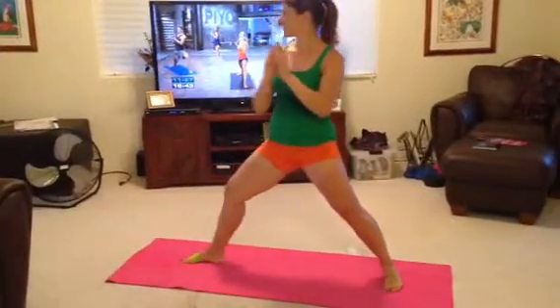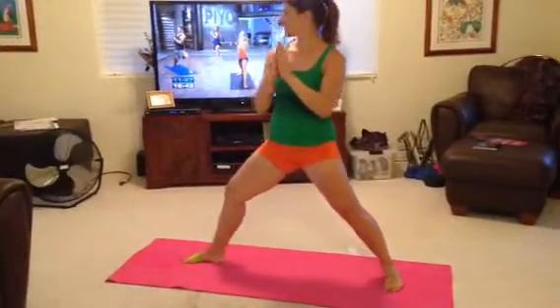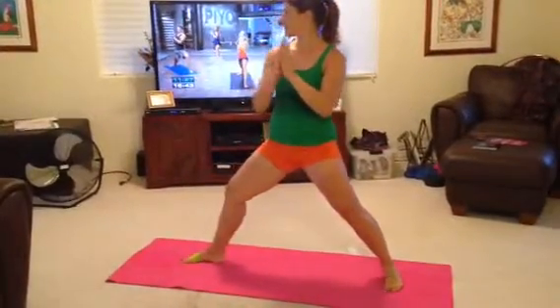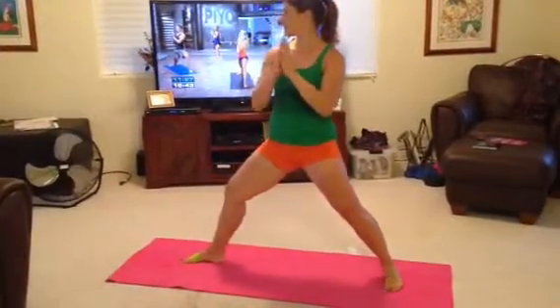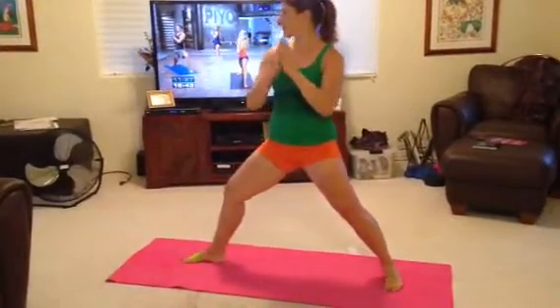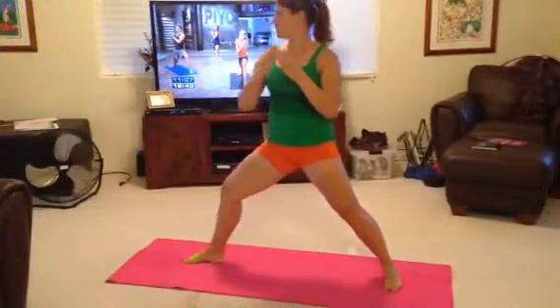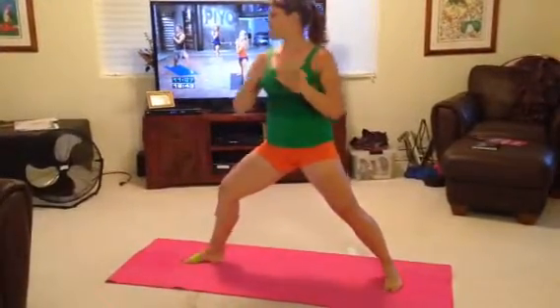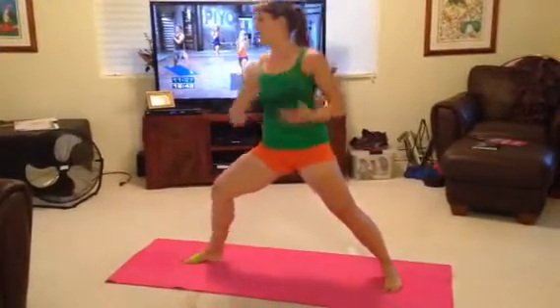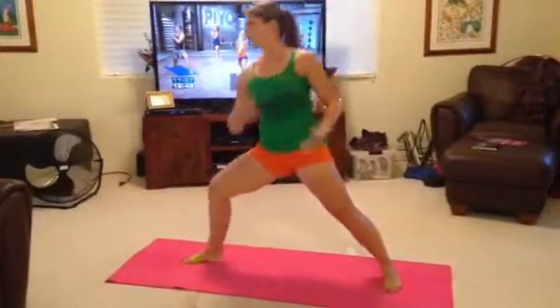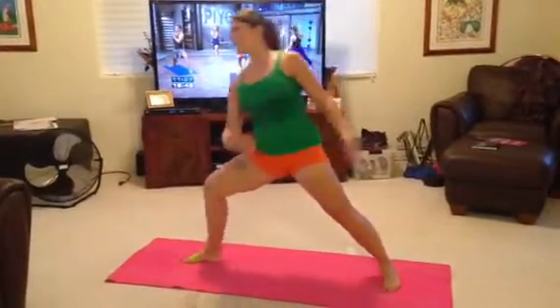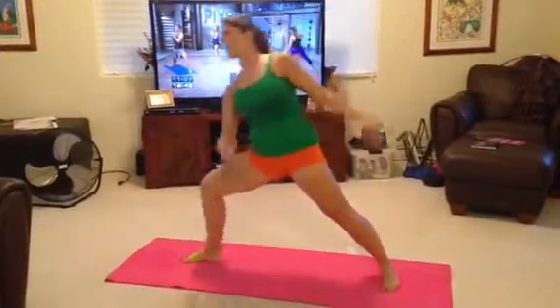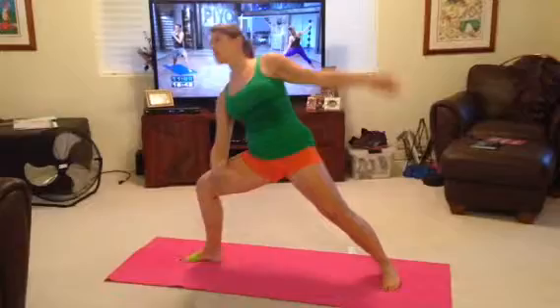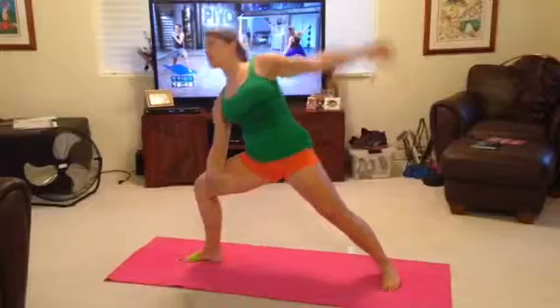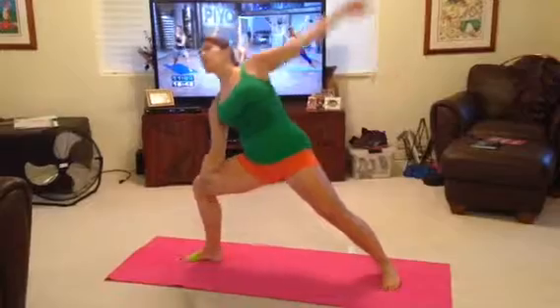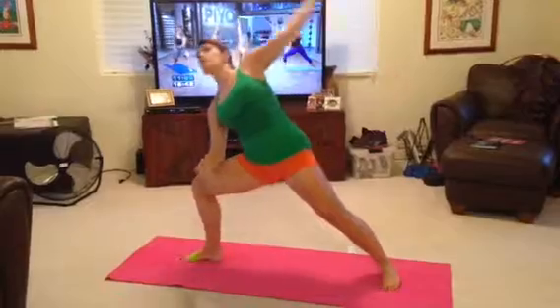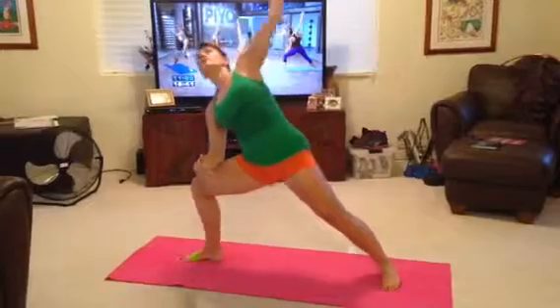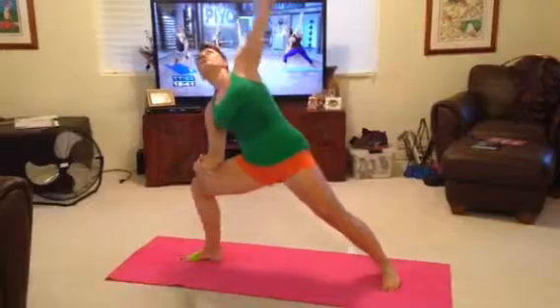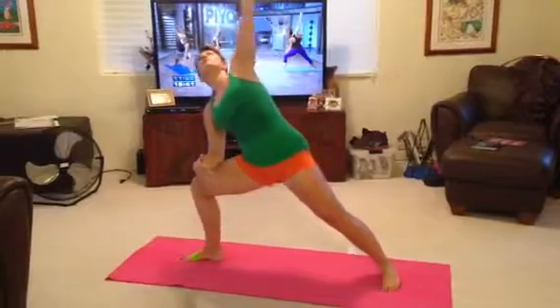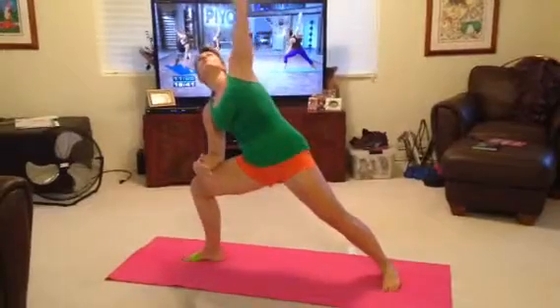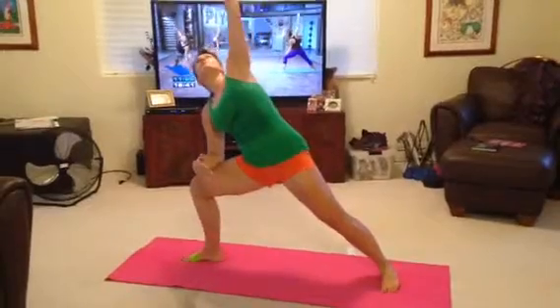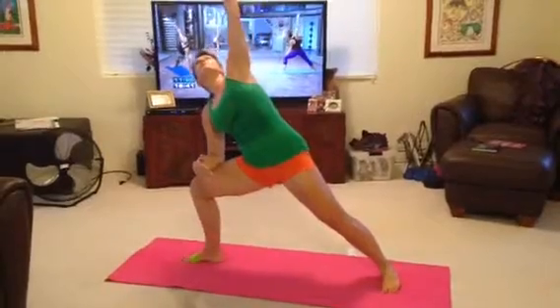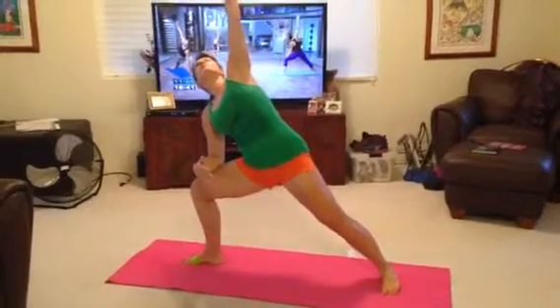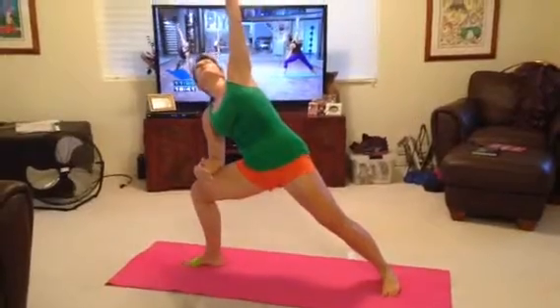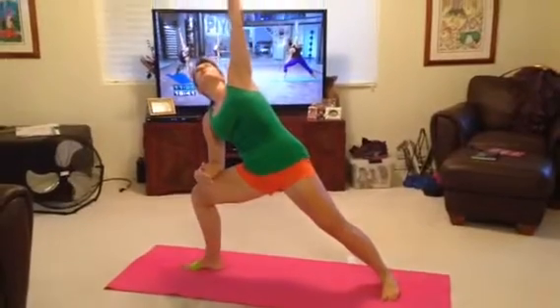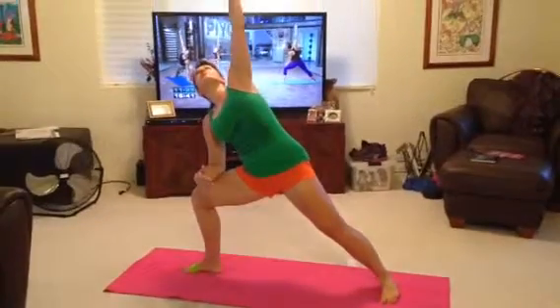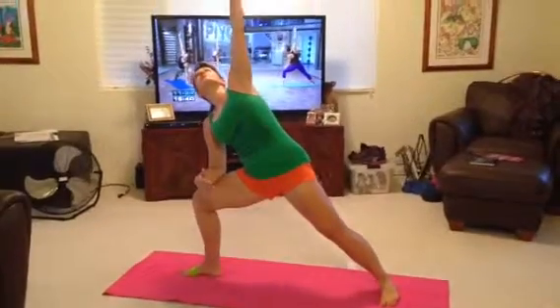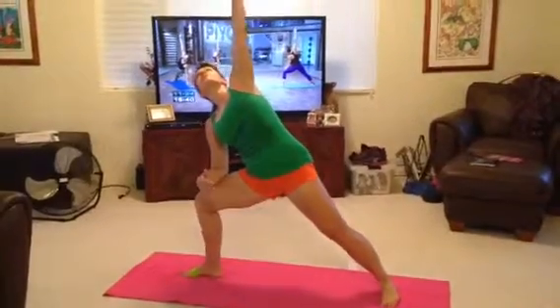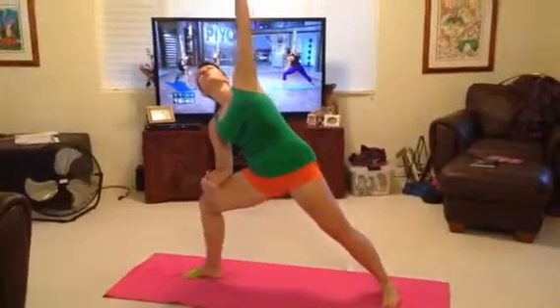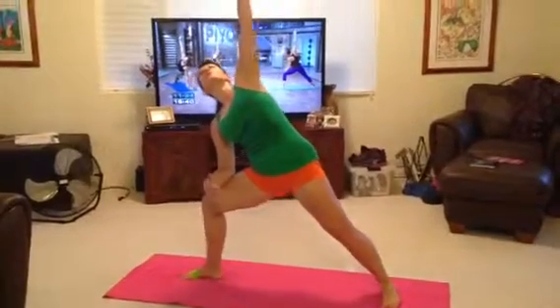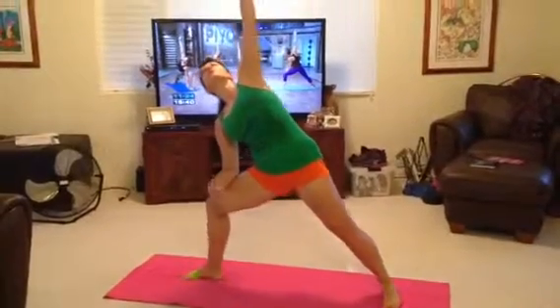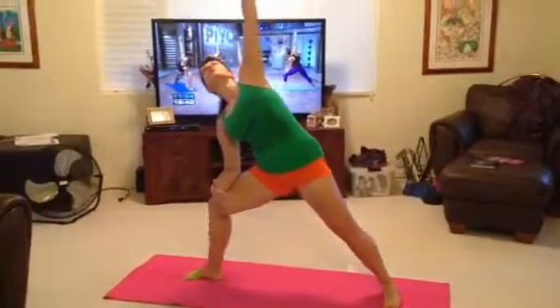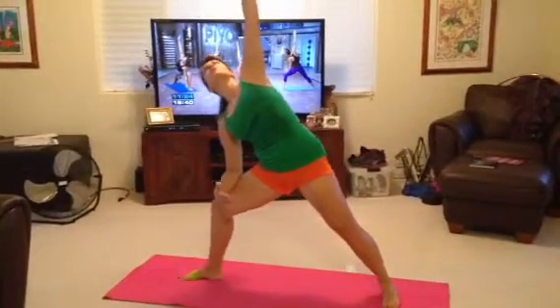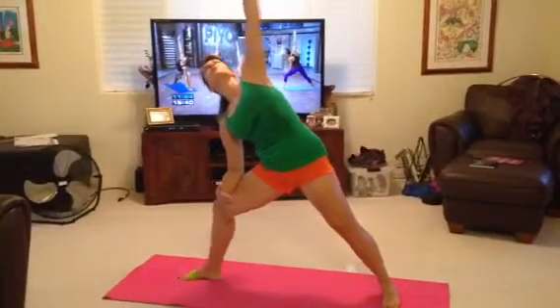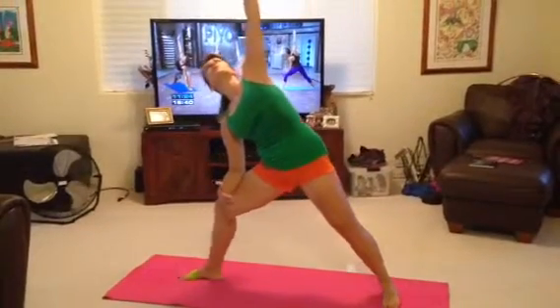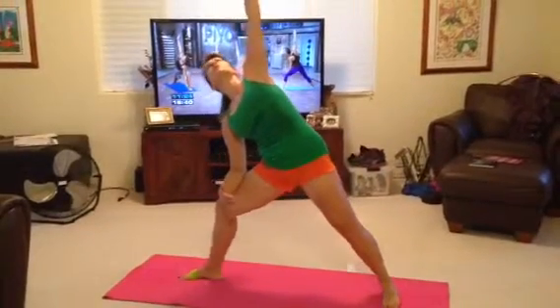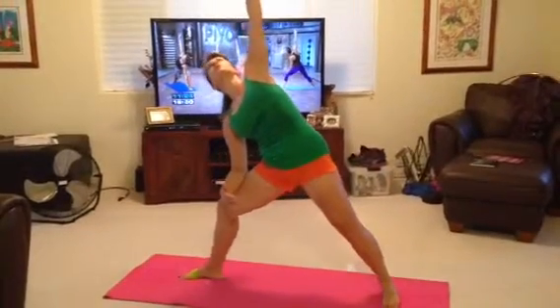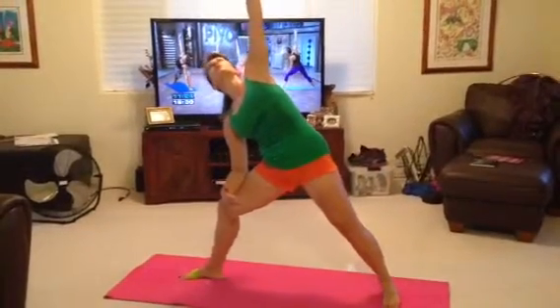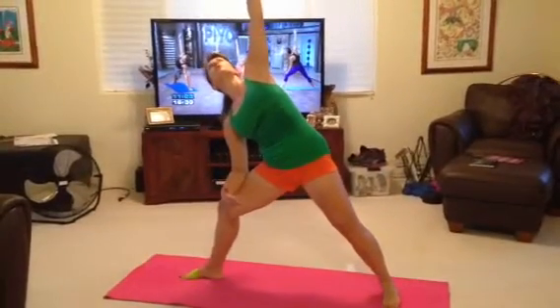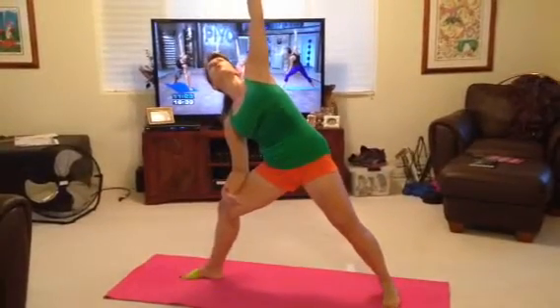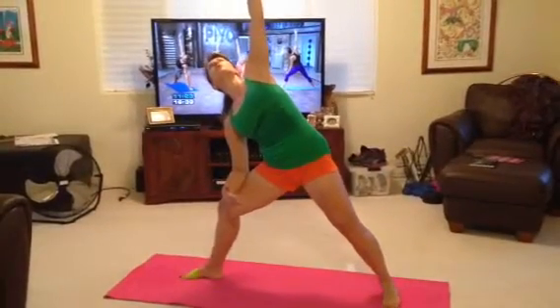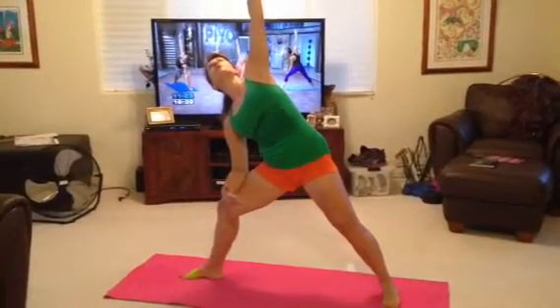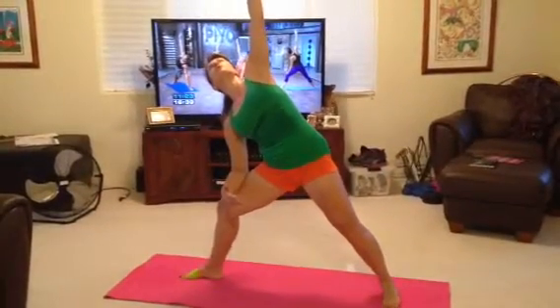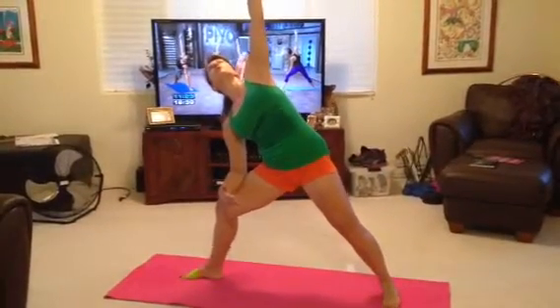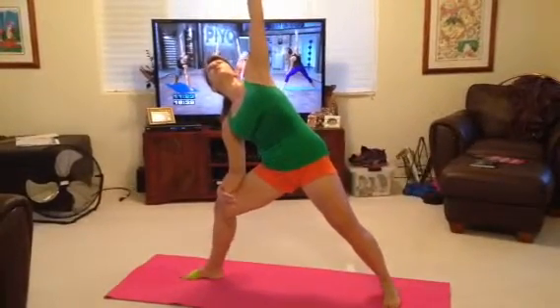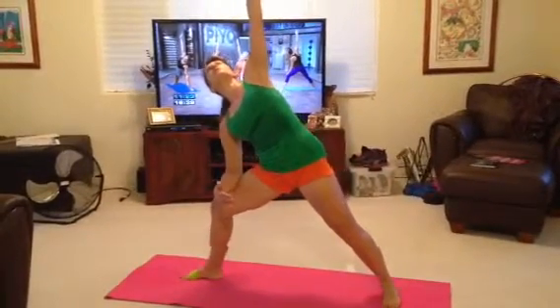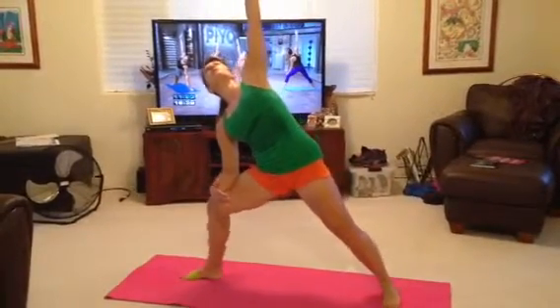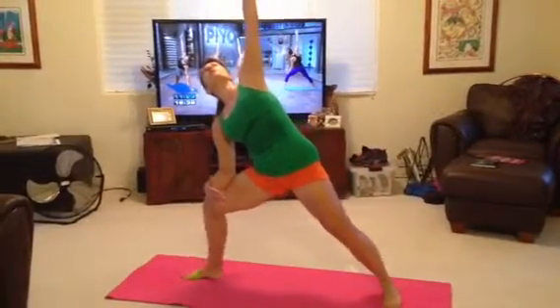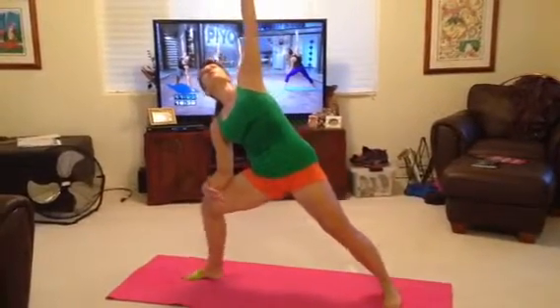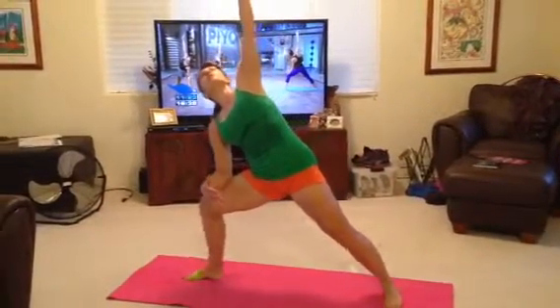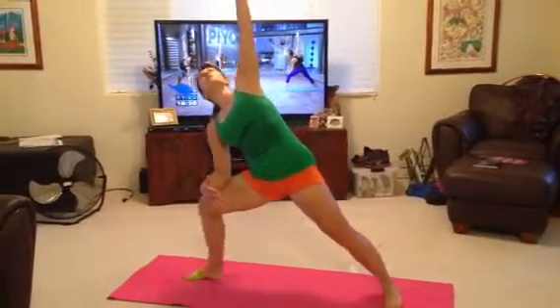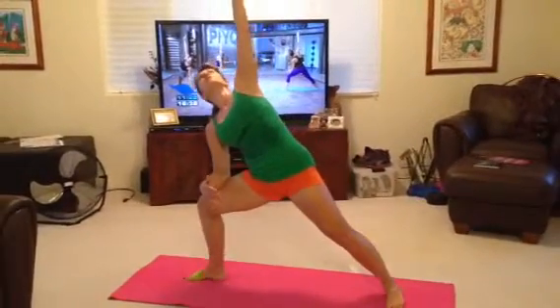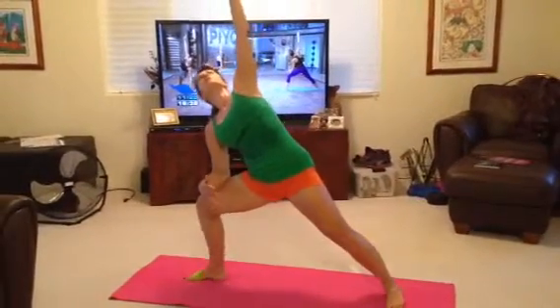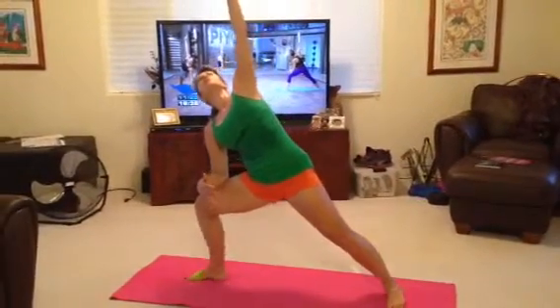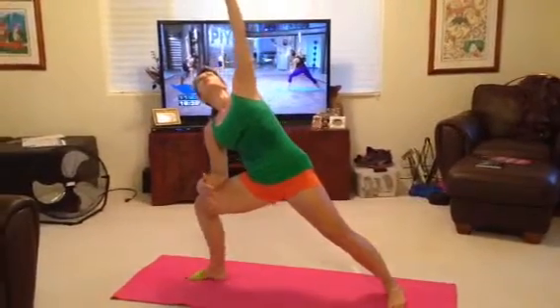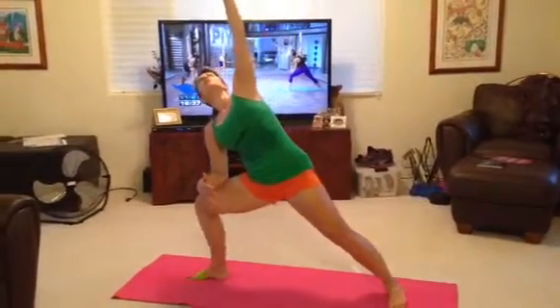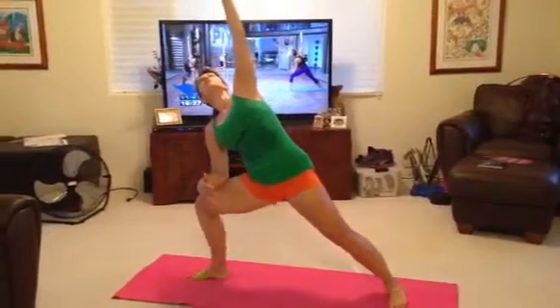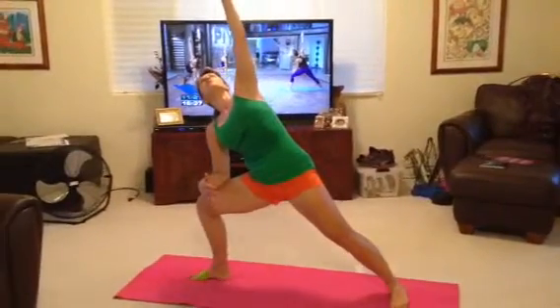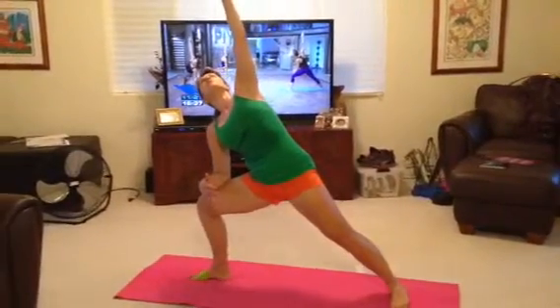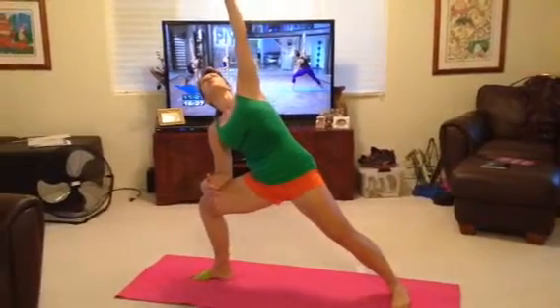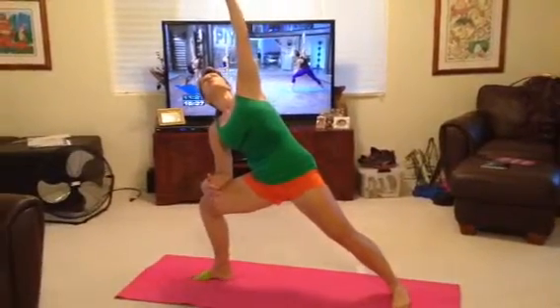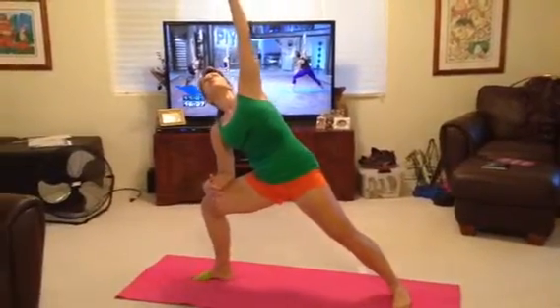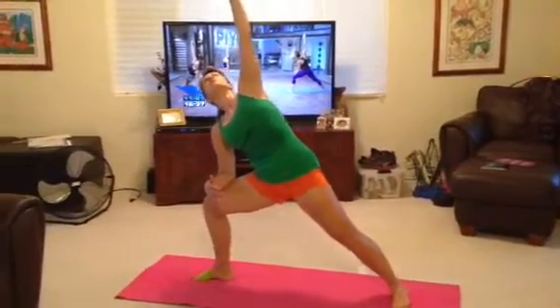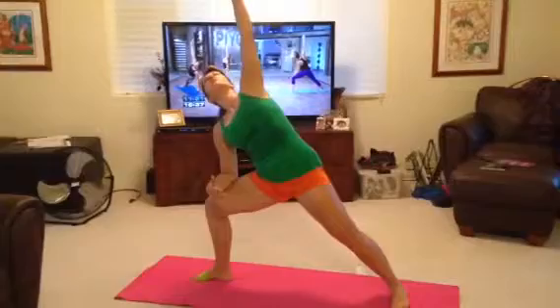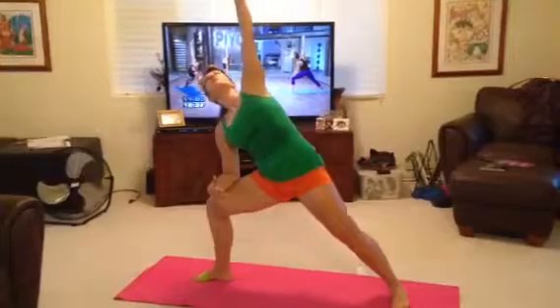Right angle. Lower and lift. Press your right thigh toward the floor.